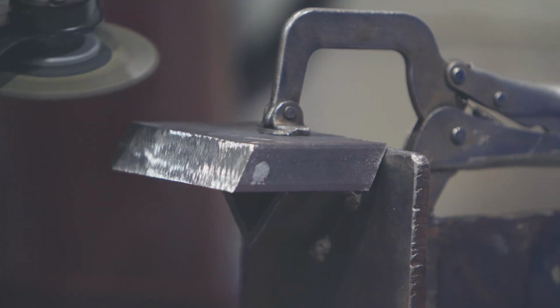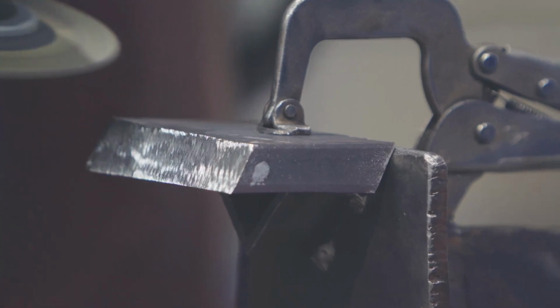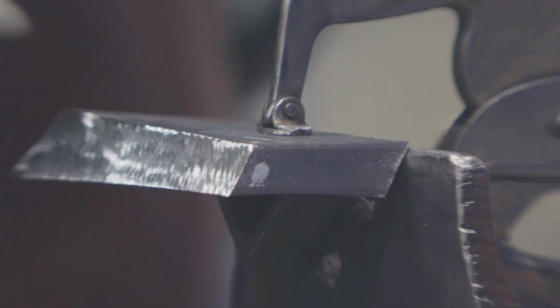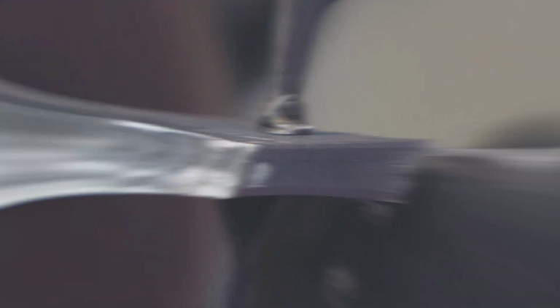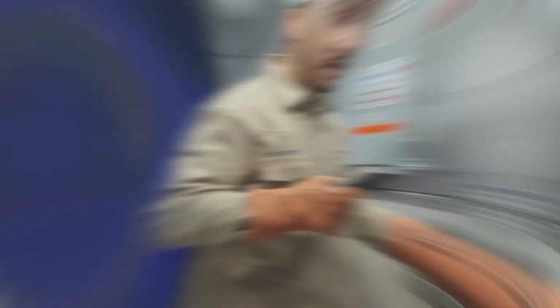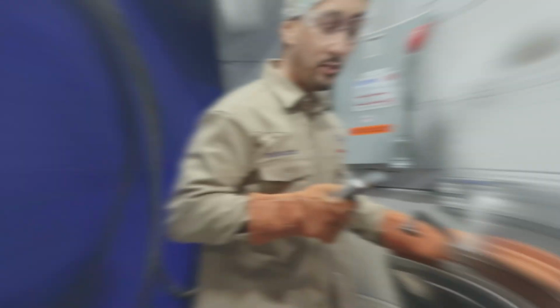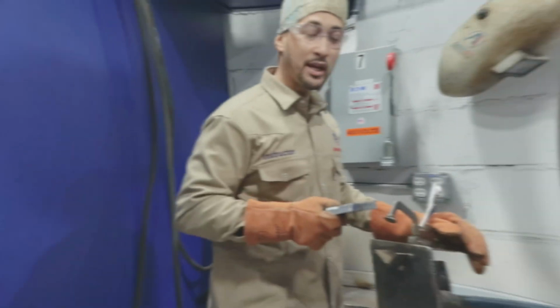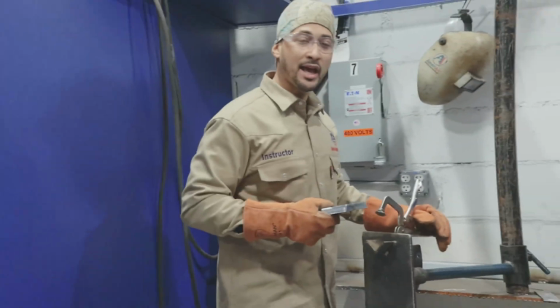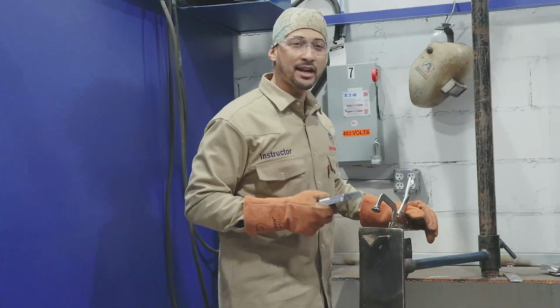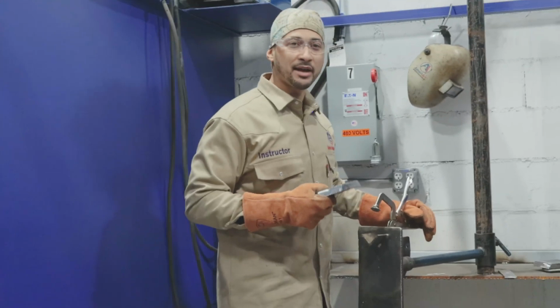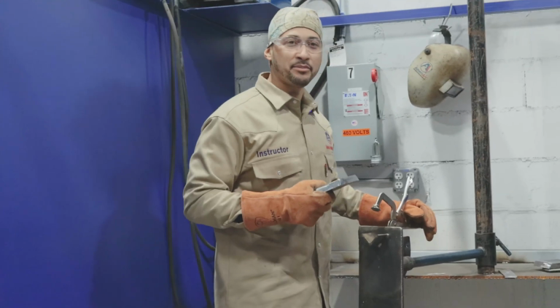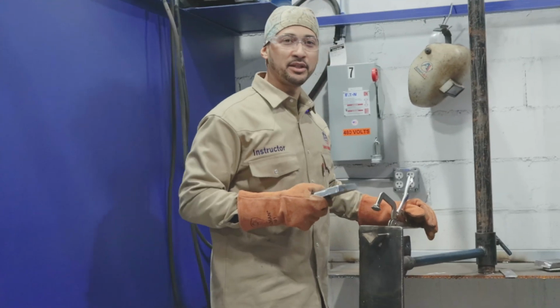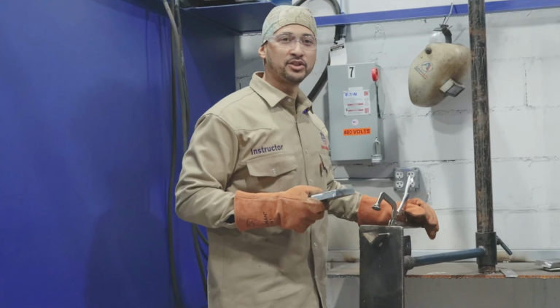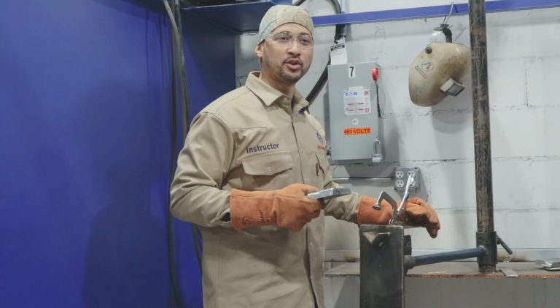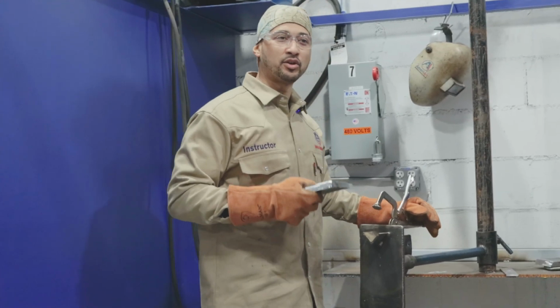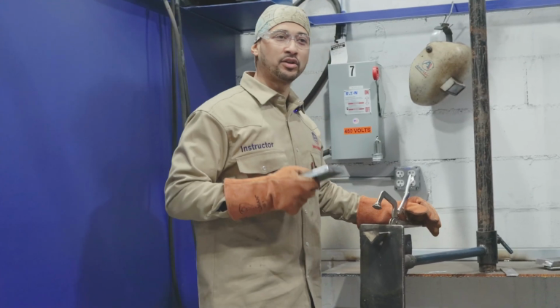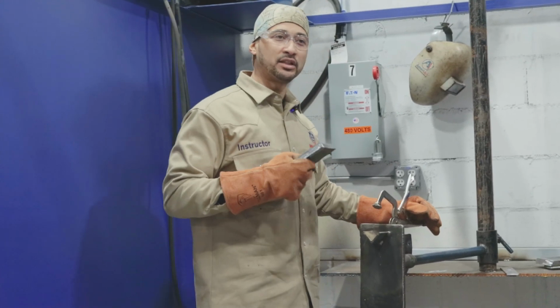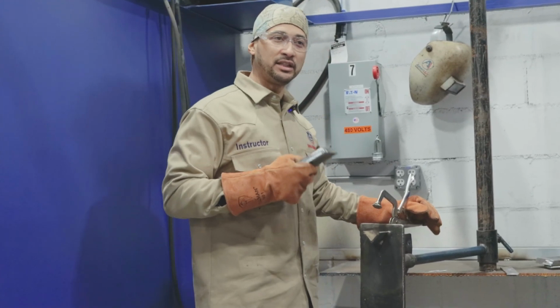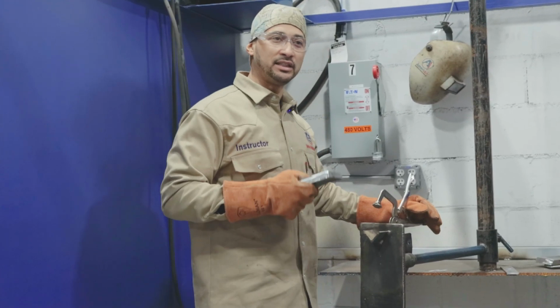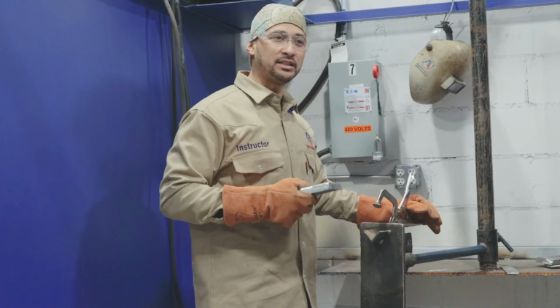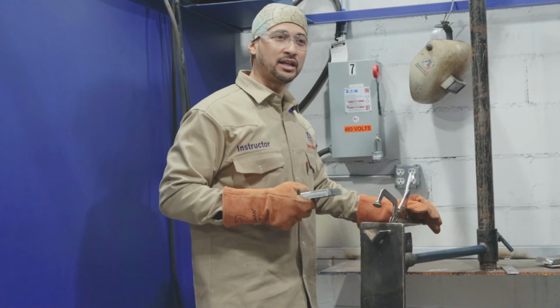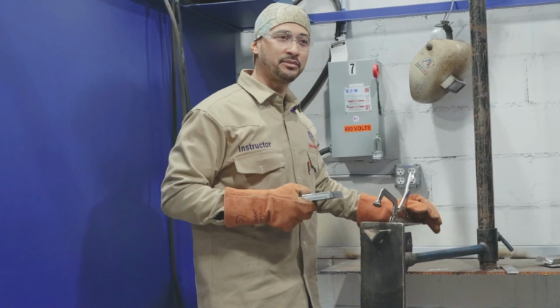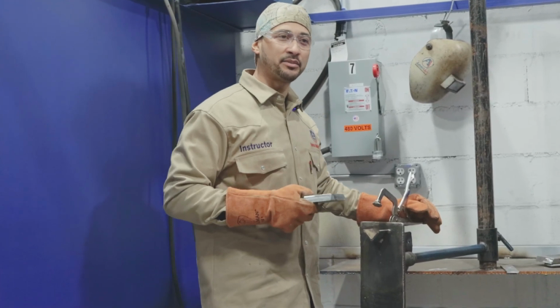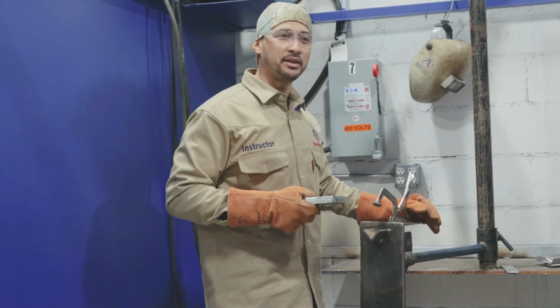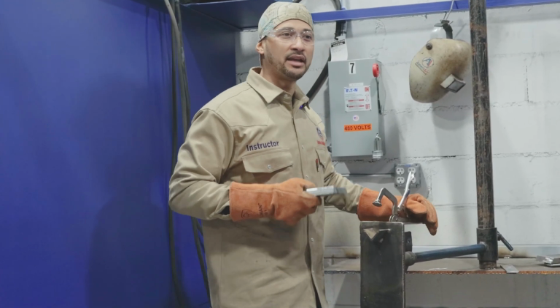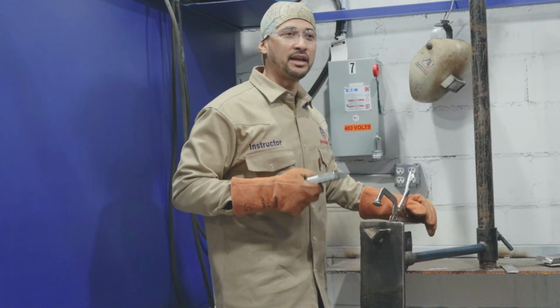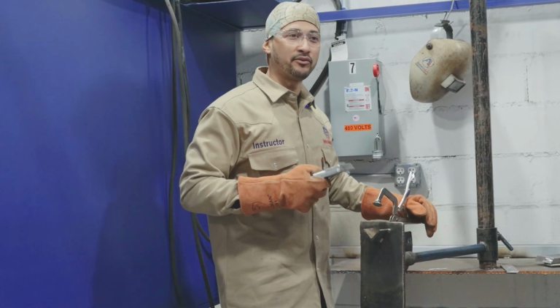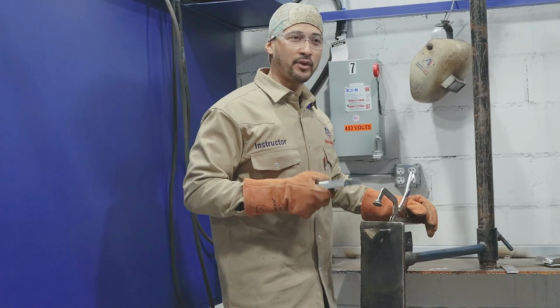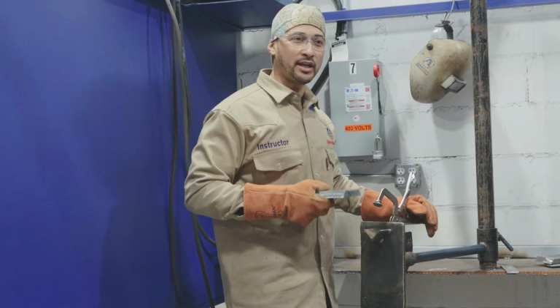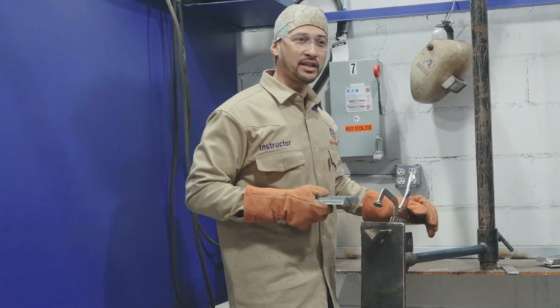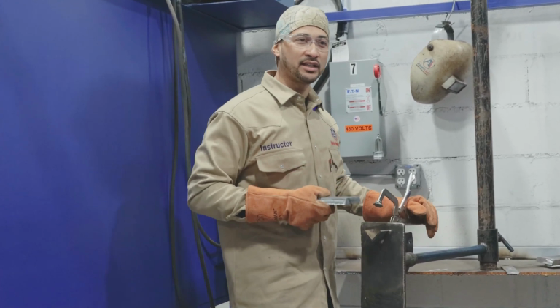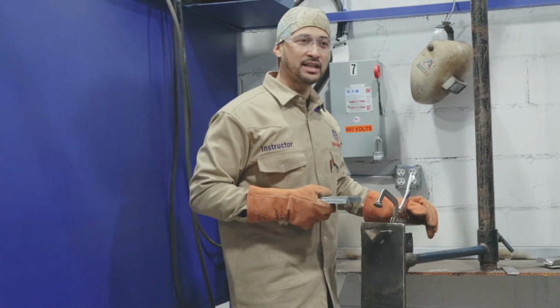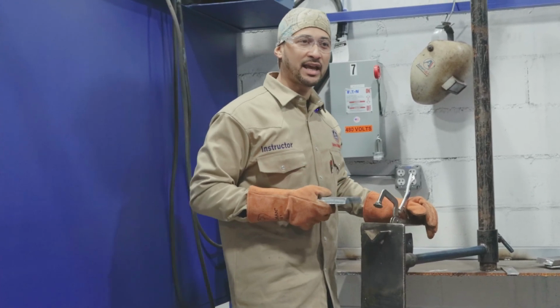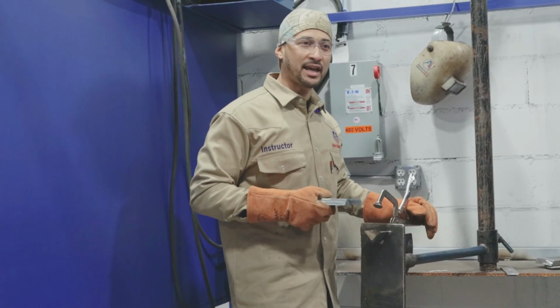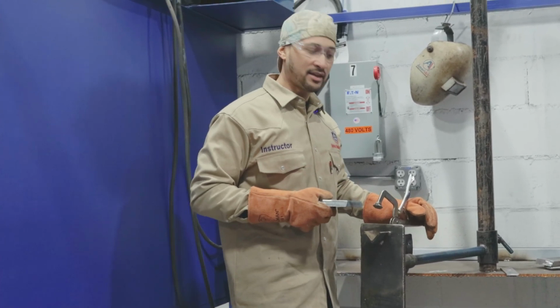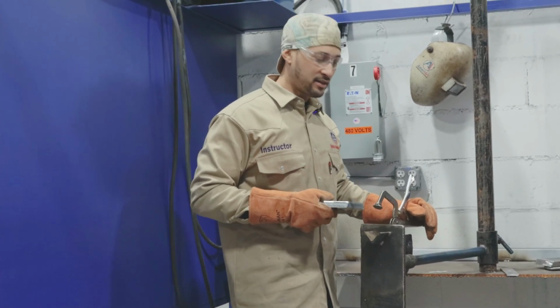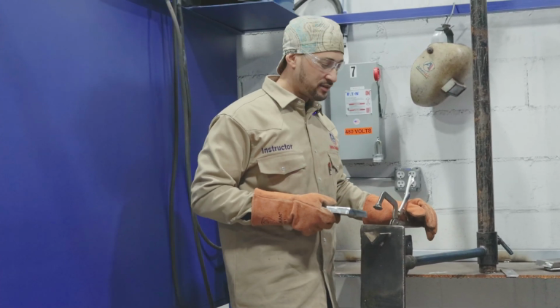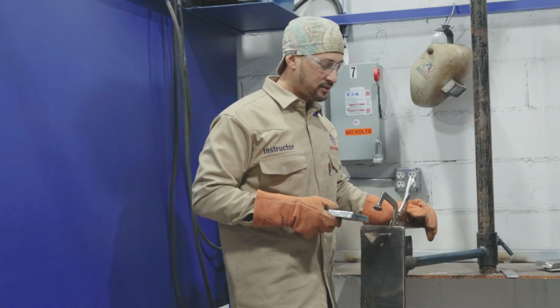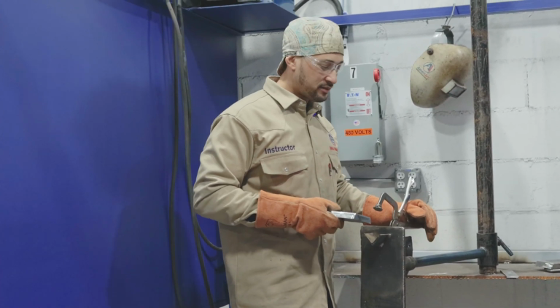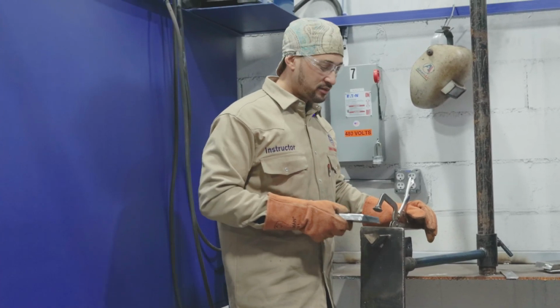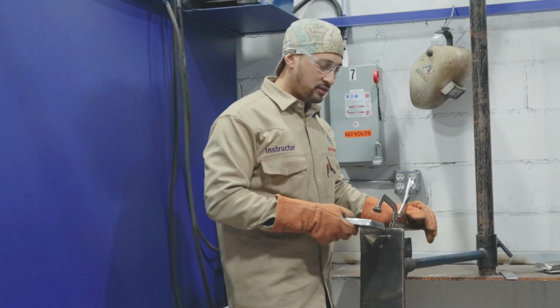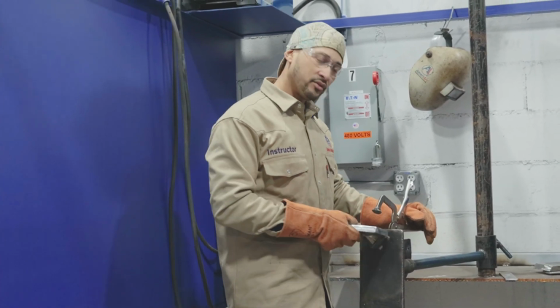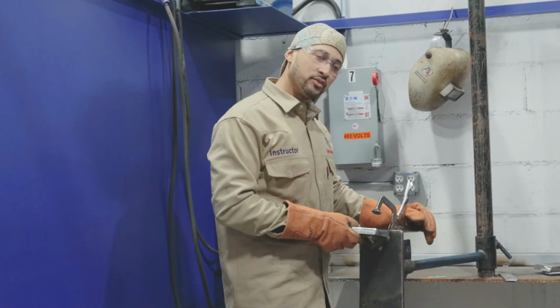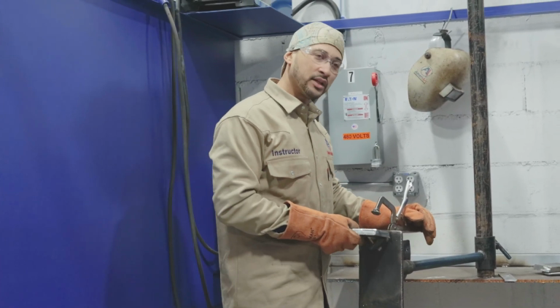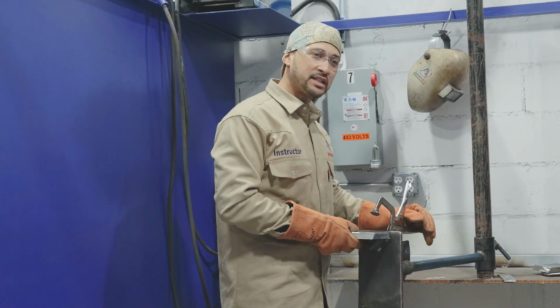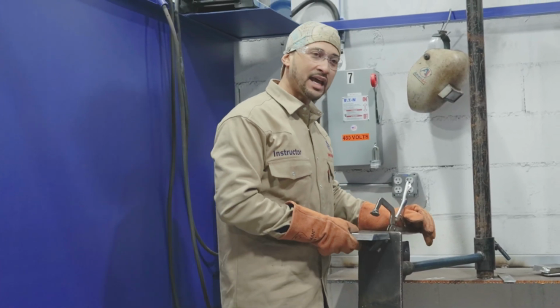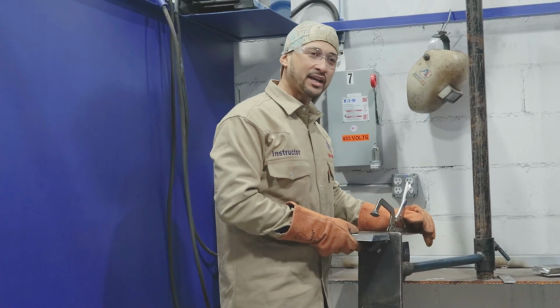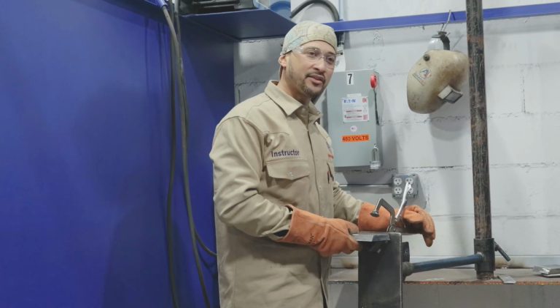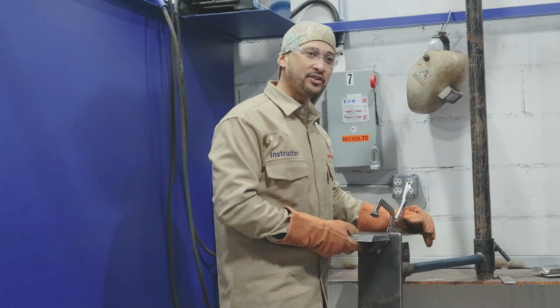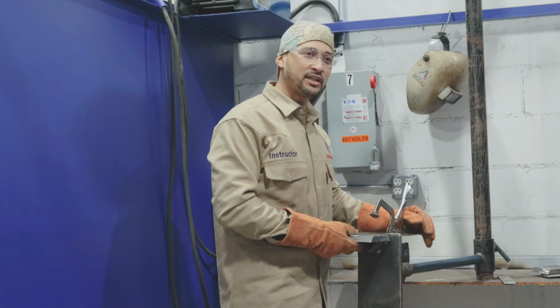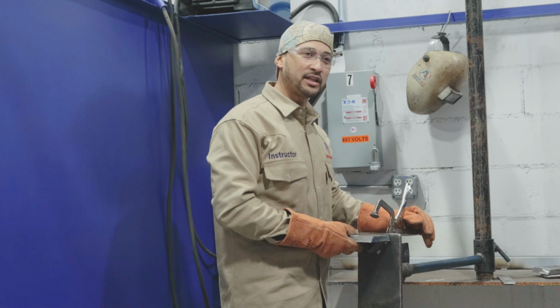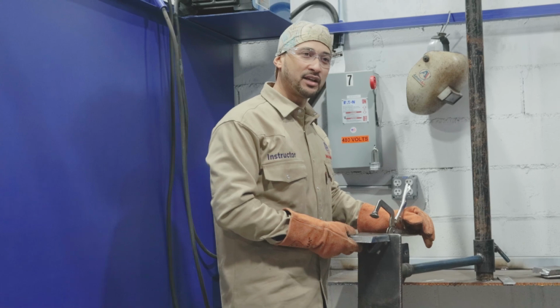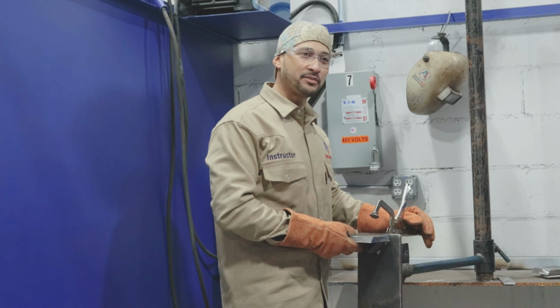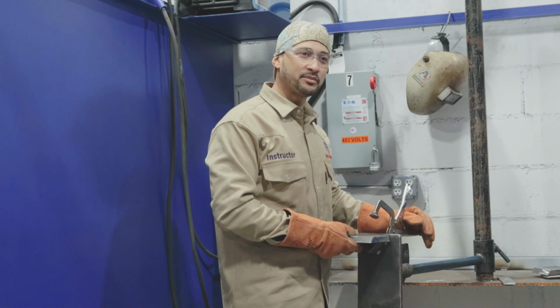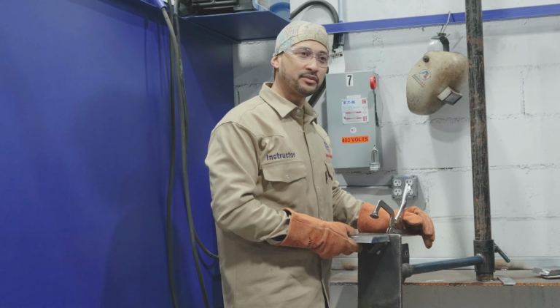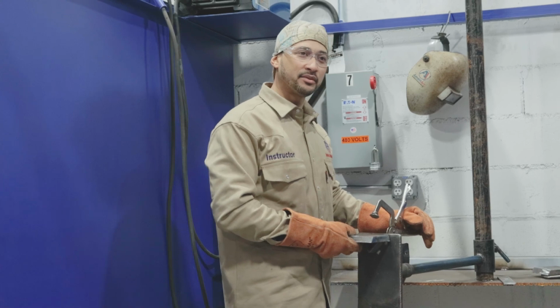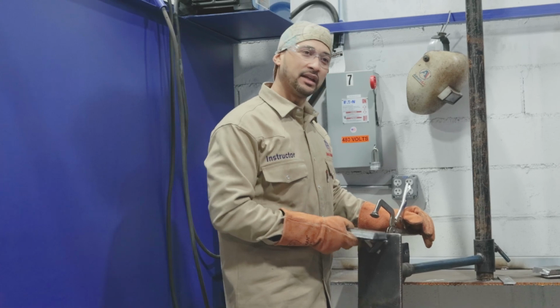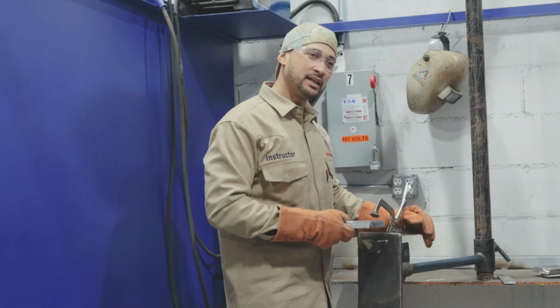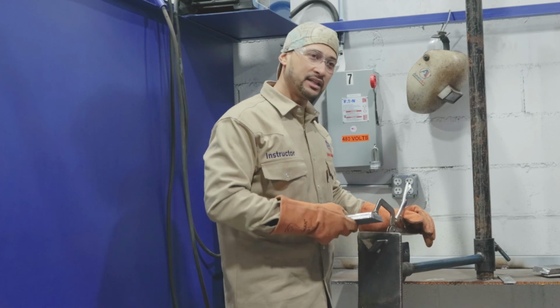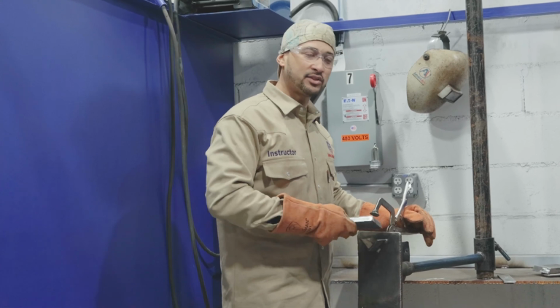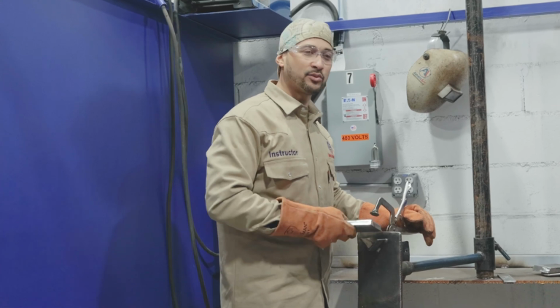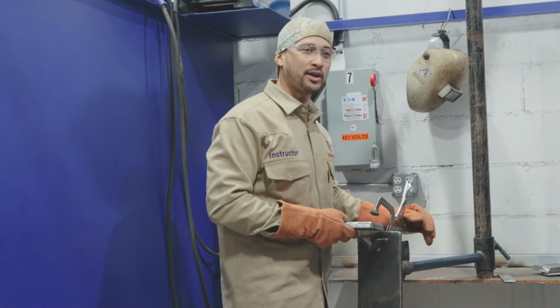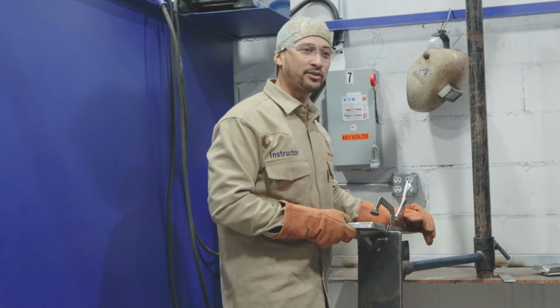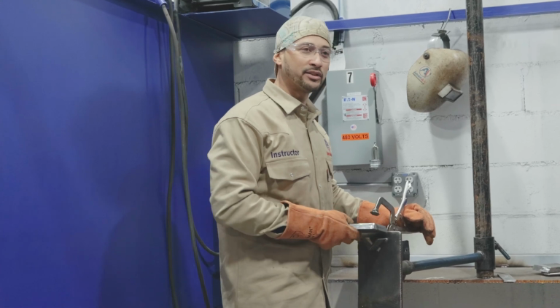We got our piece all cleaned up and ready to tack. We'll tack everything up and get to welding.